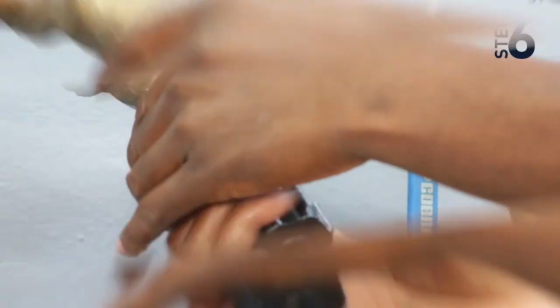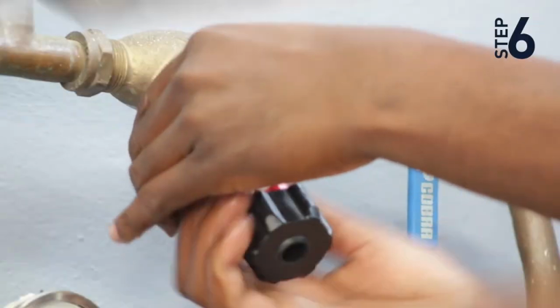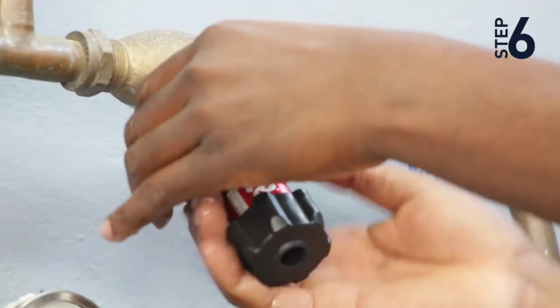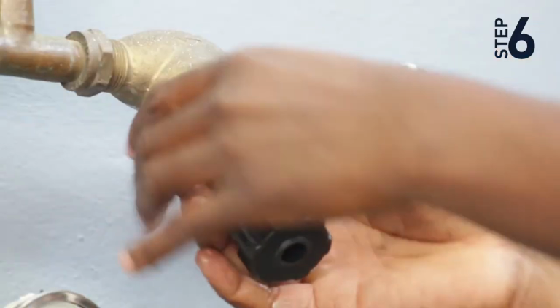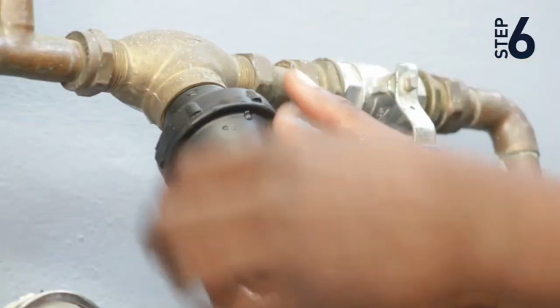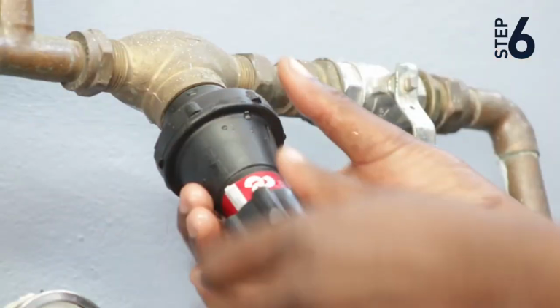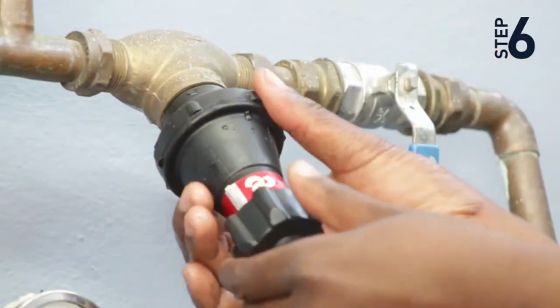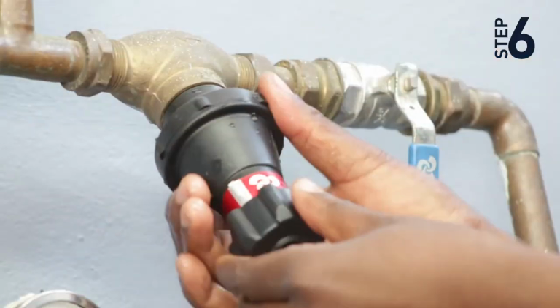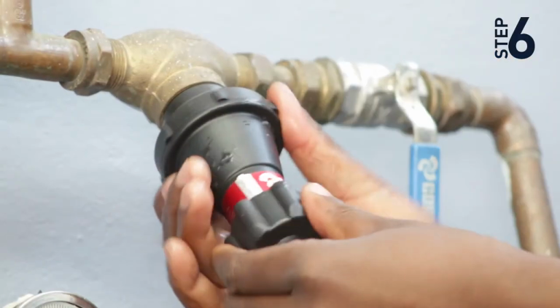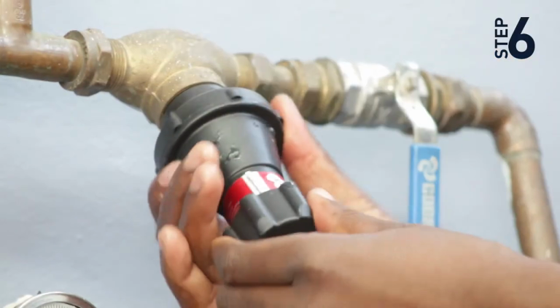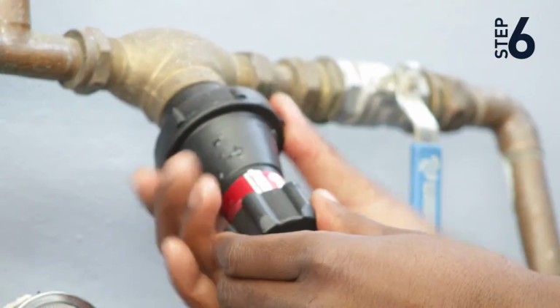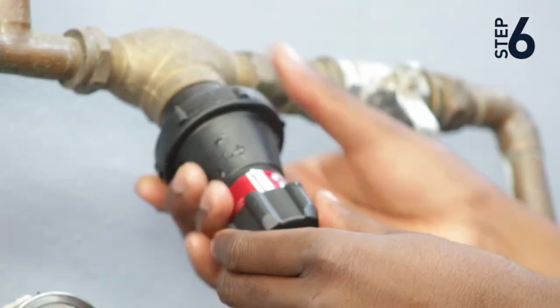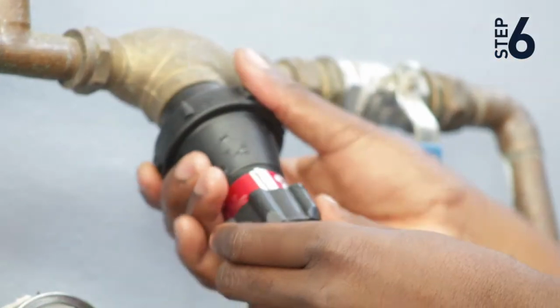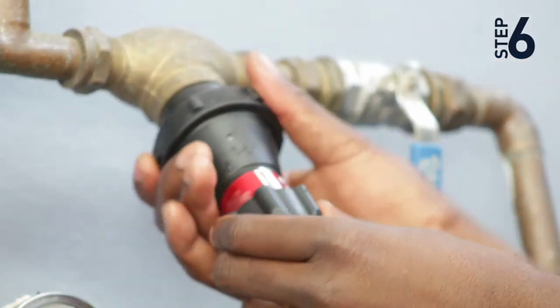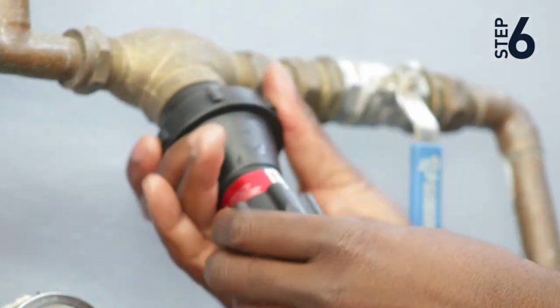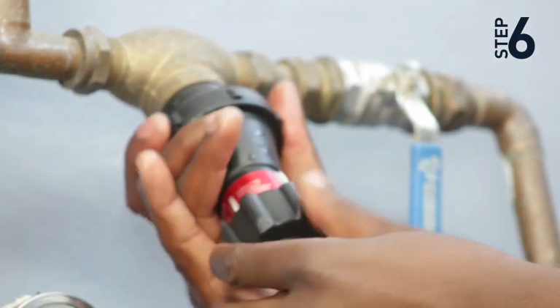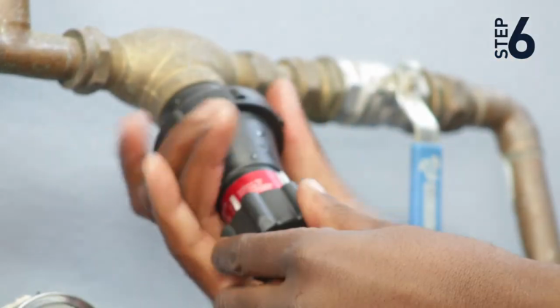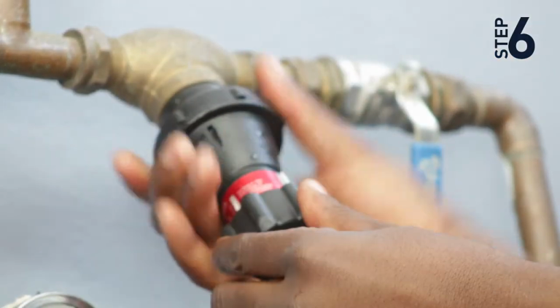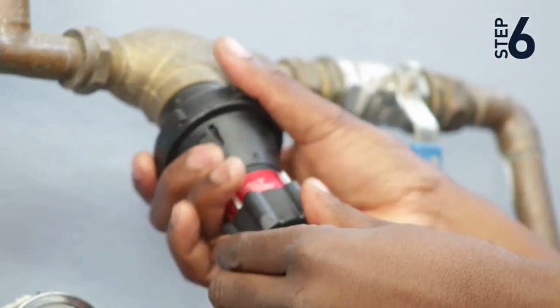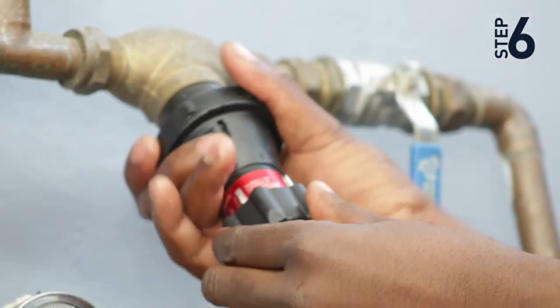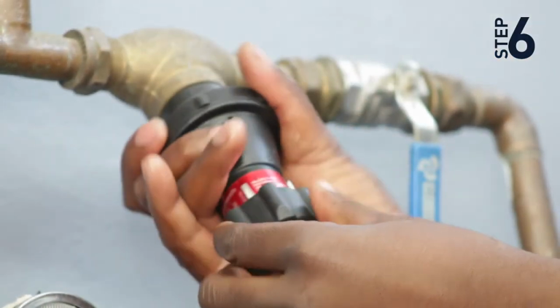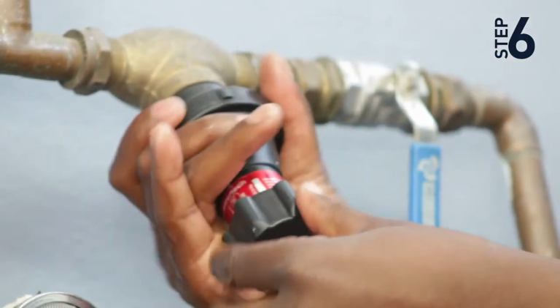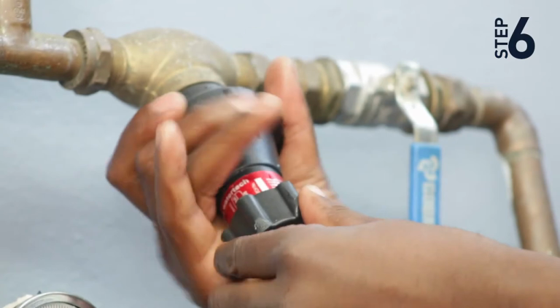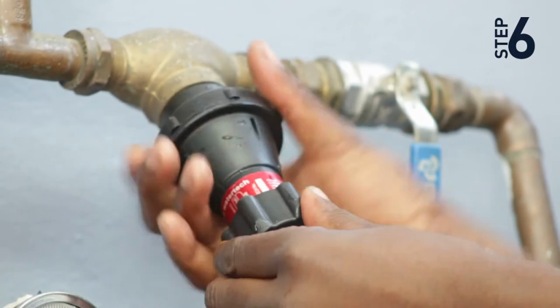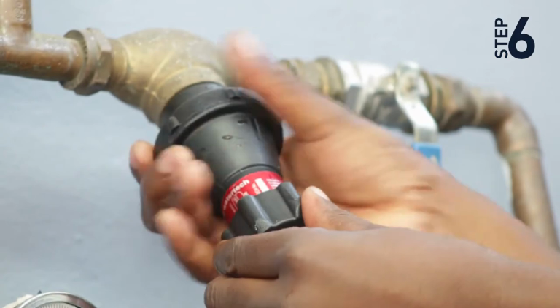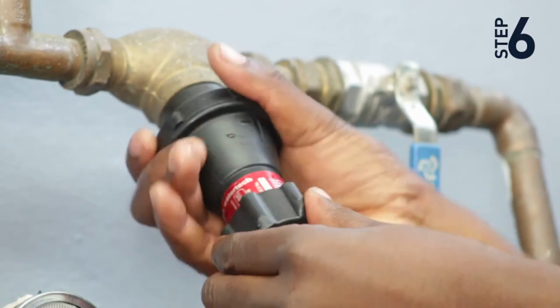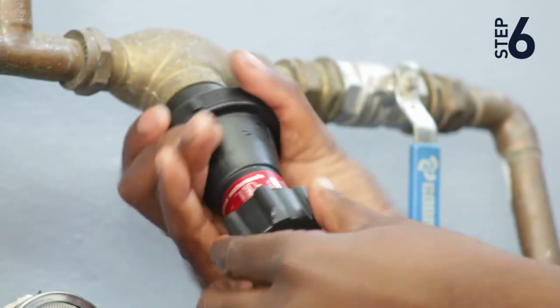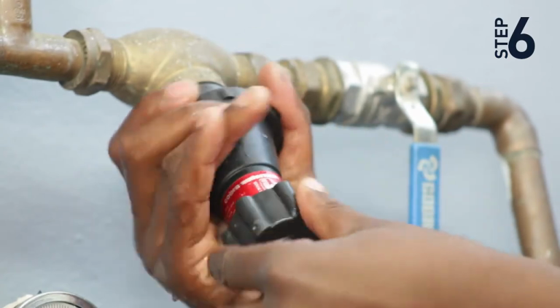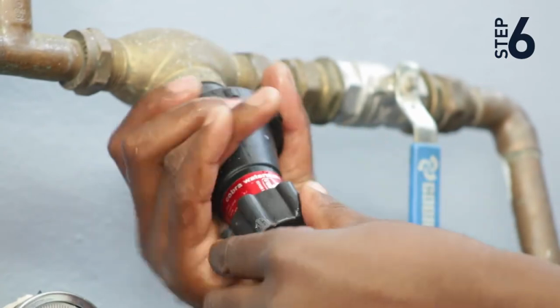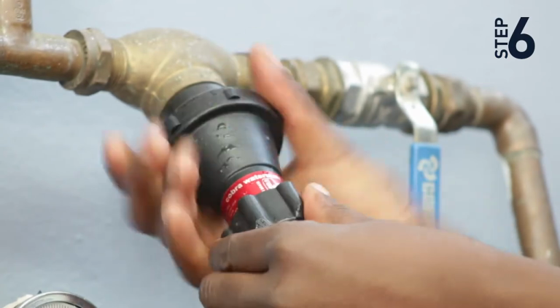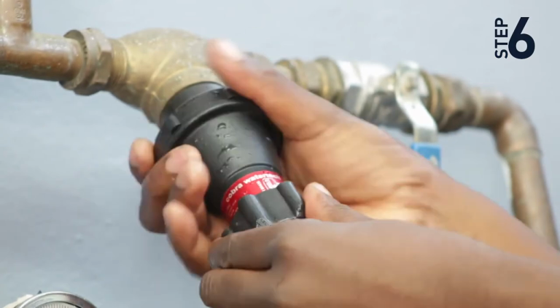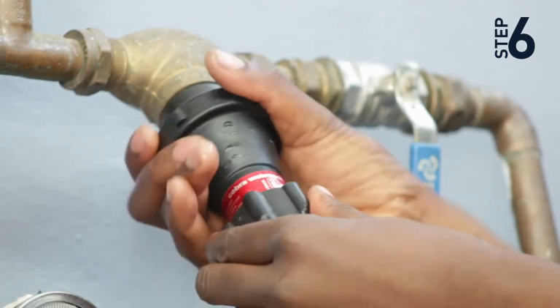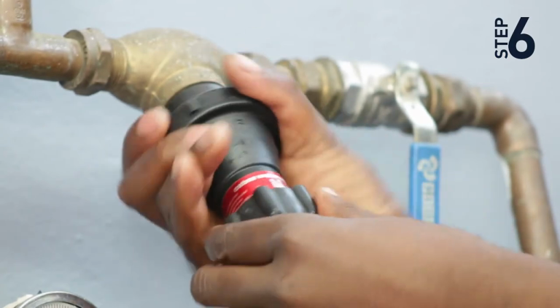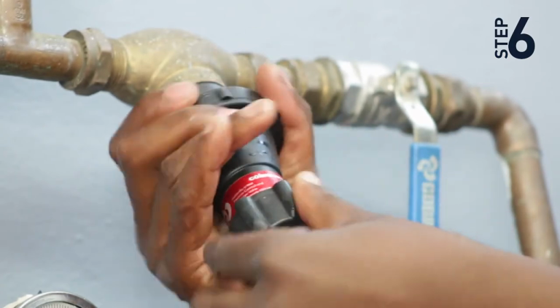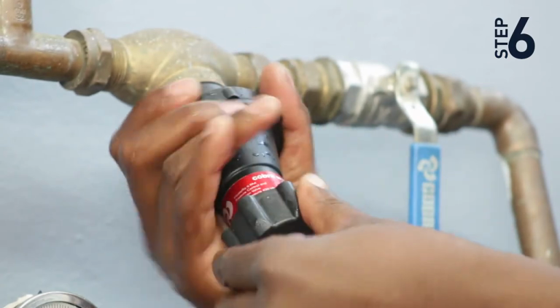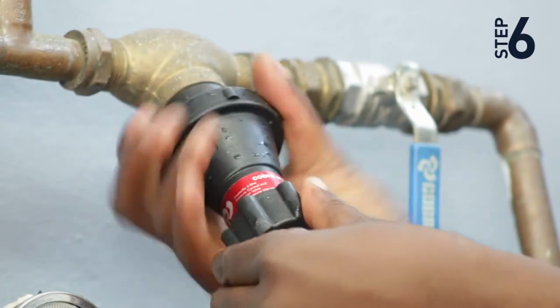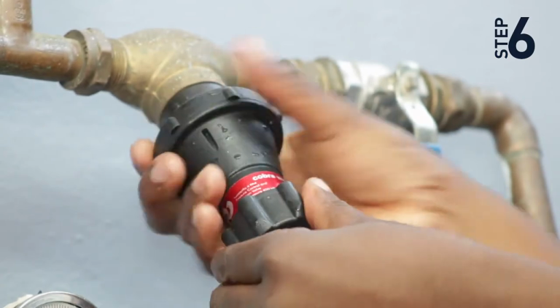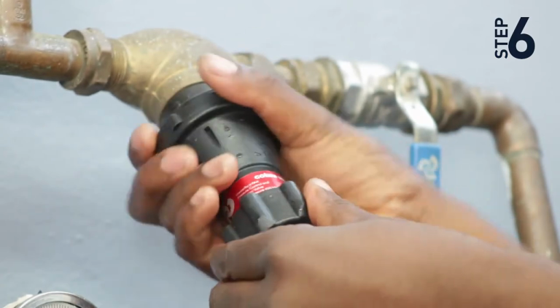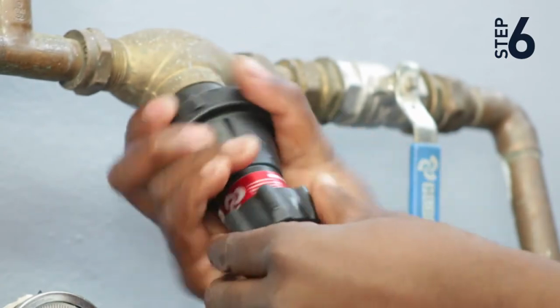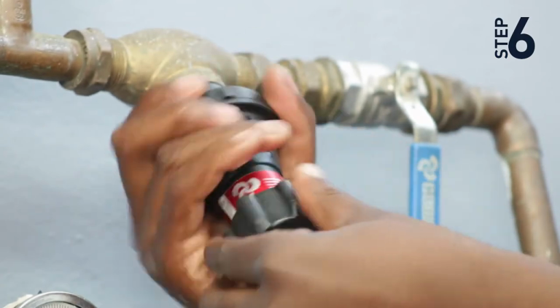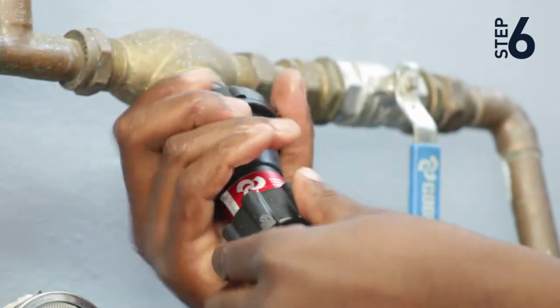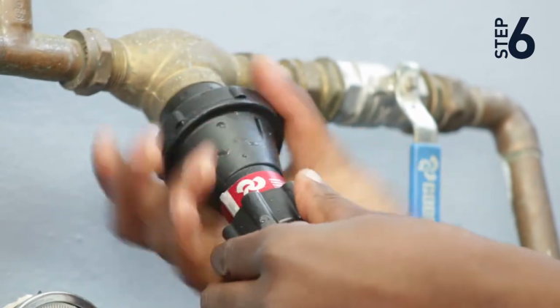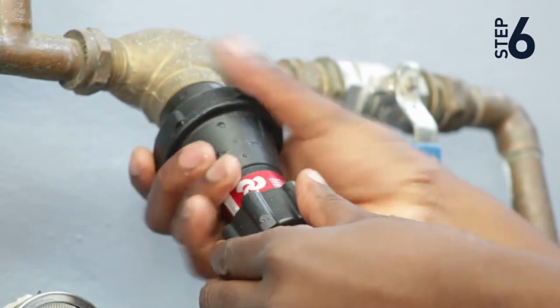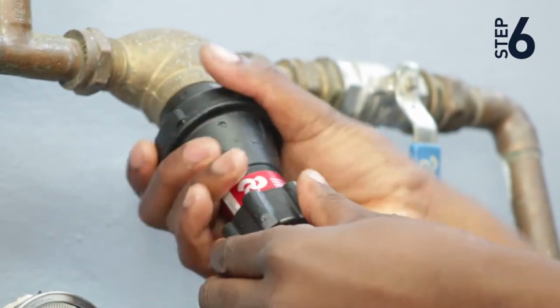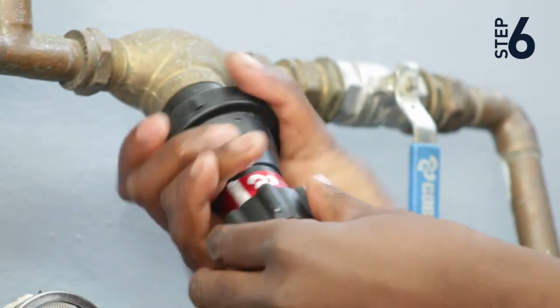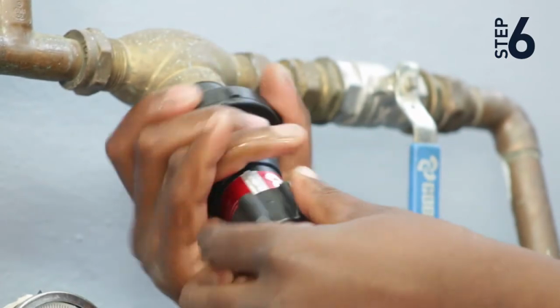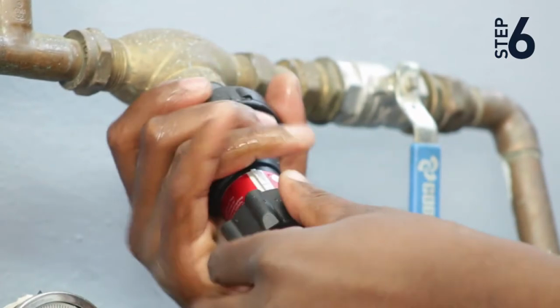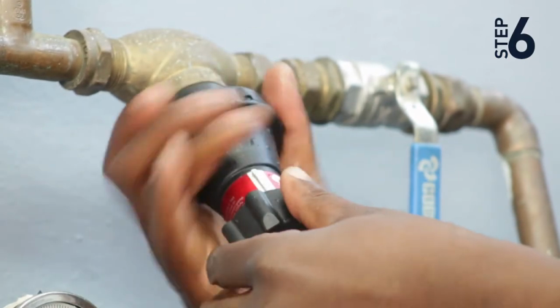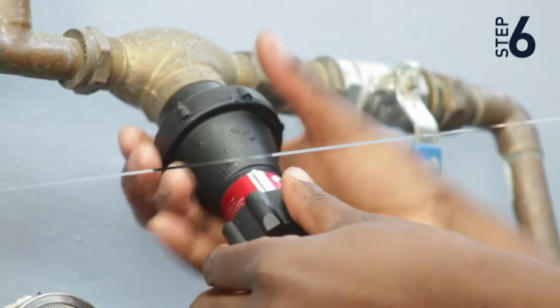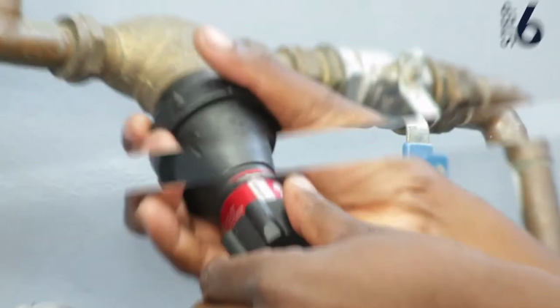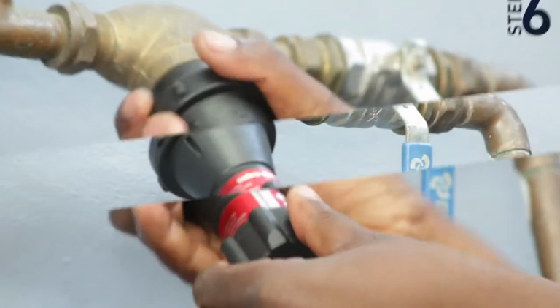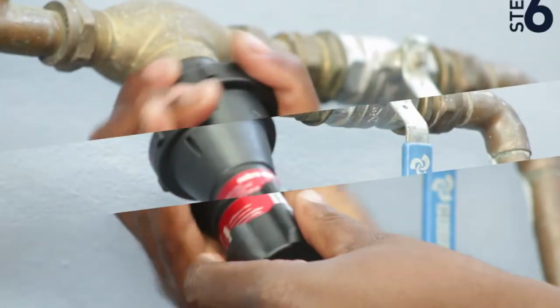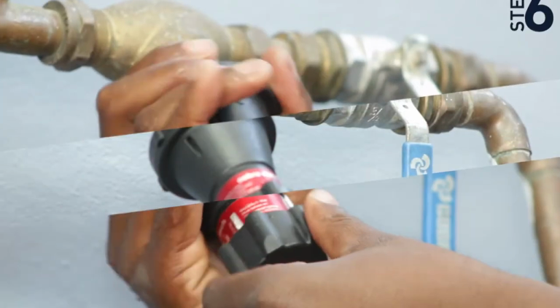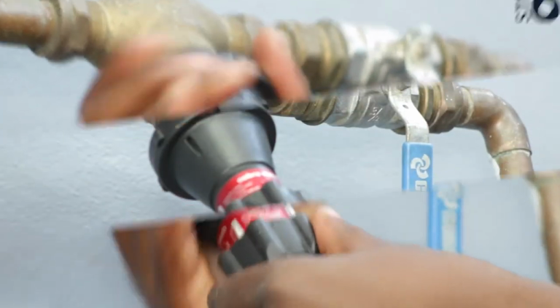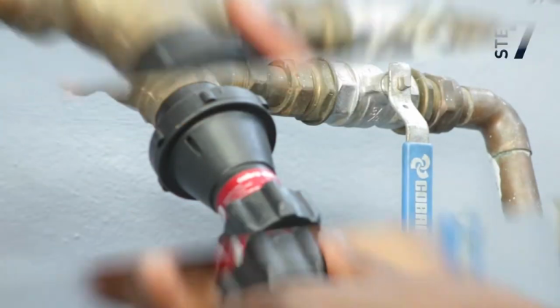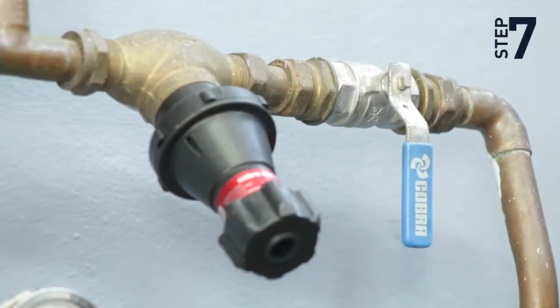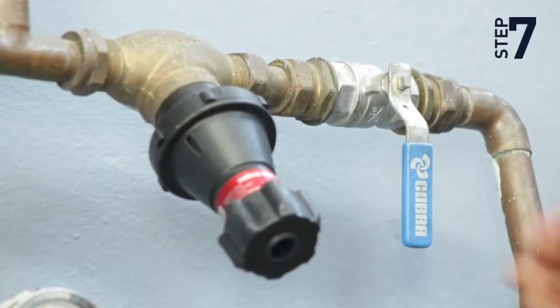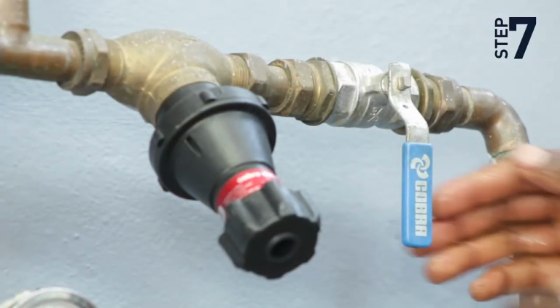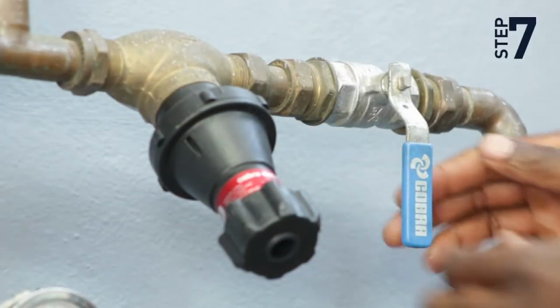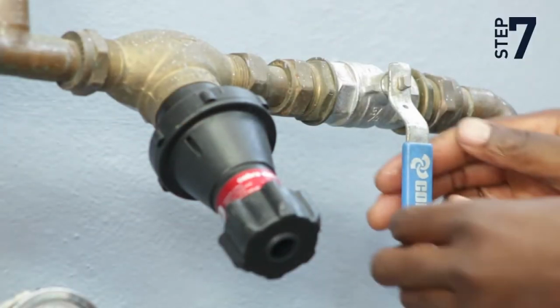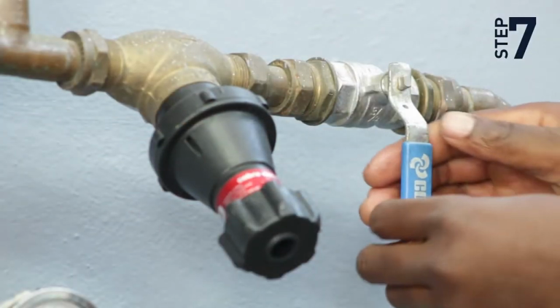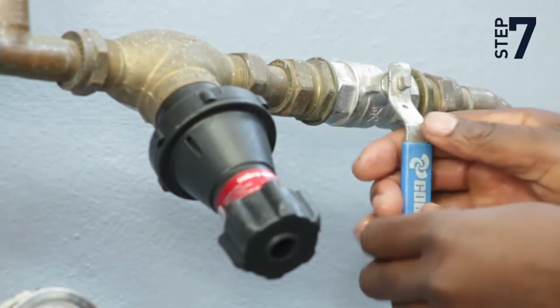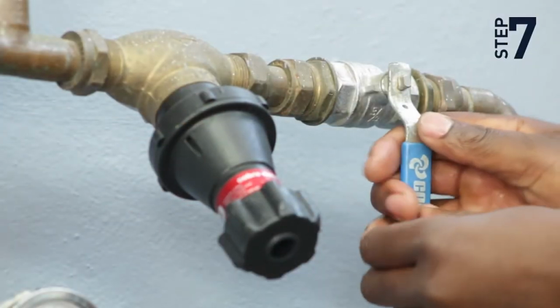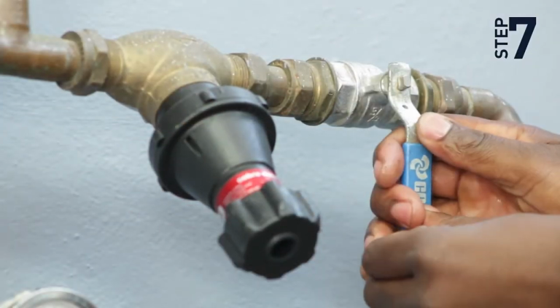Step 6: Only hand tighten the new cartridge into the body.